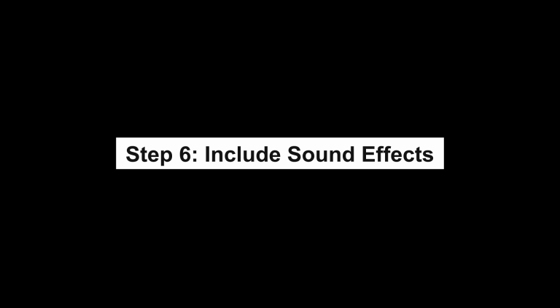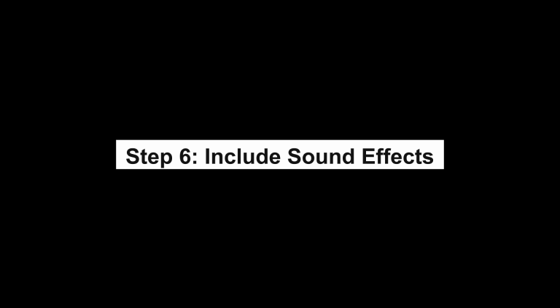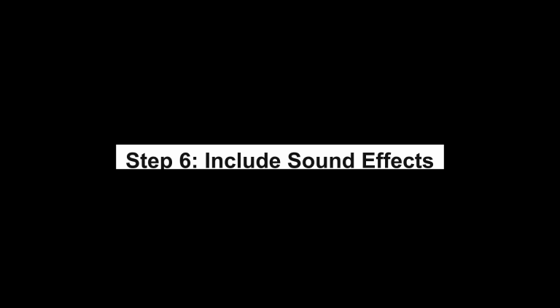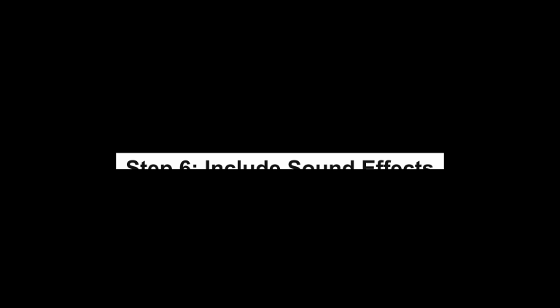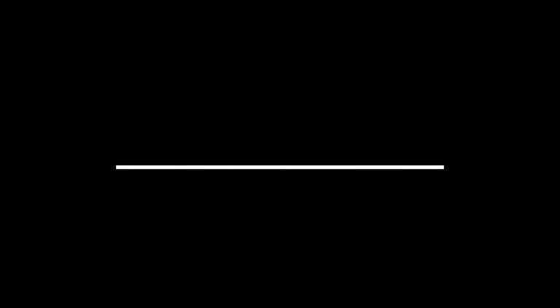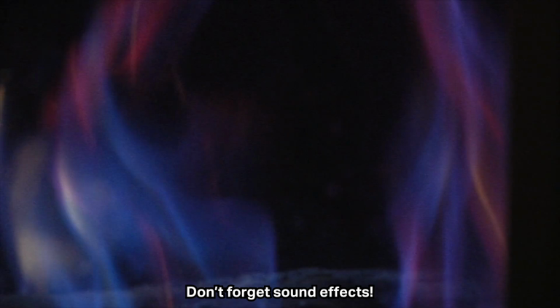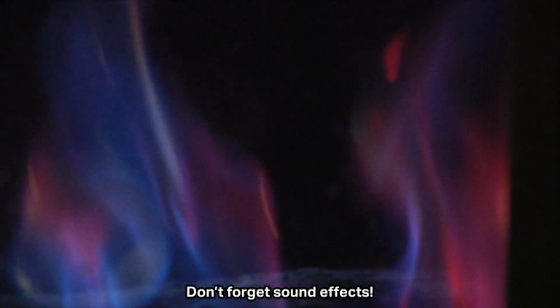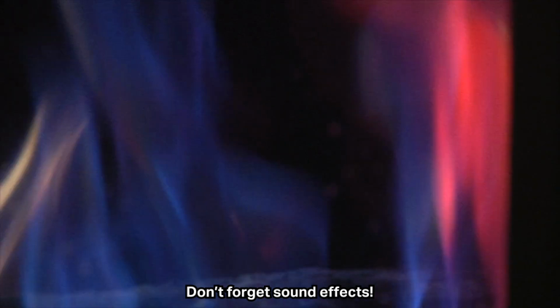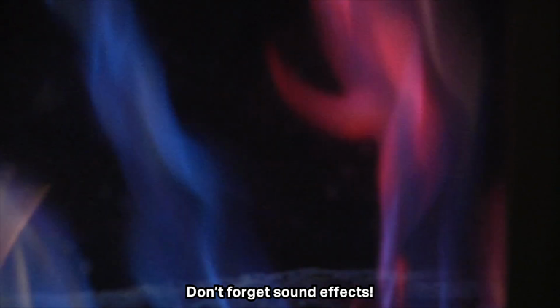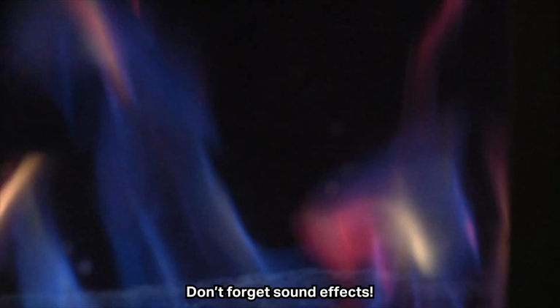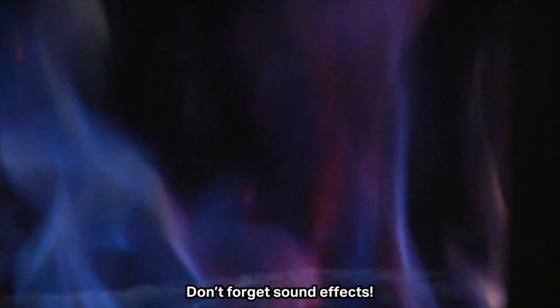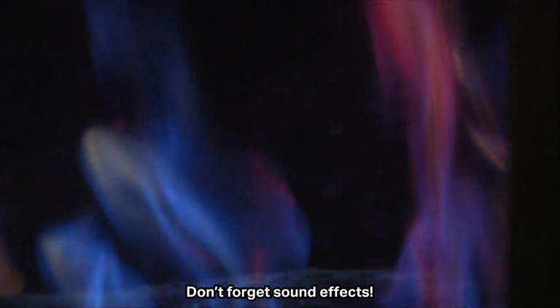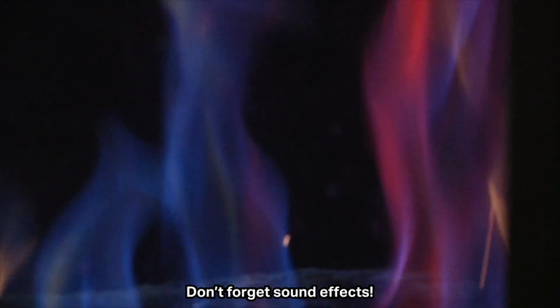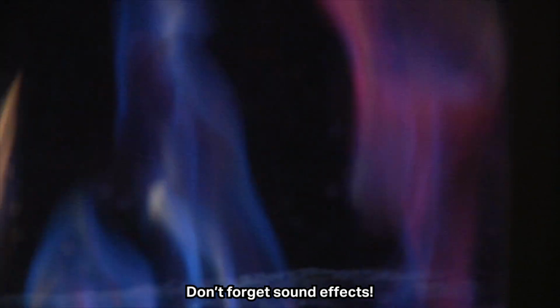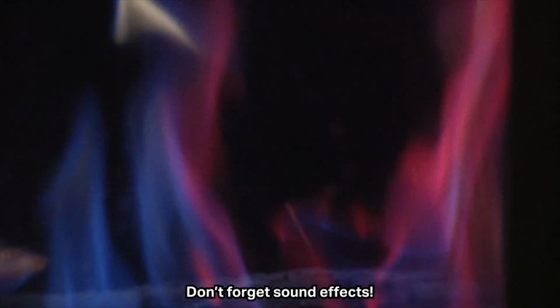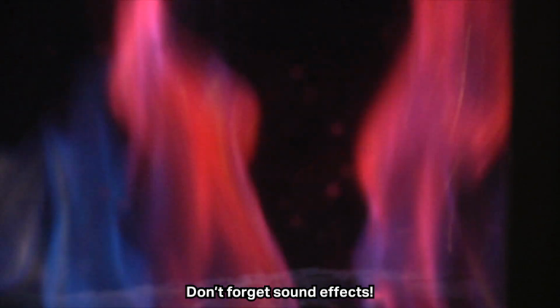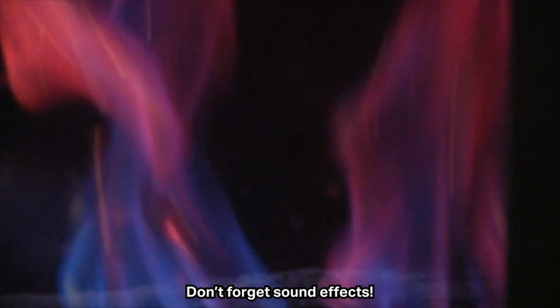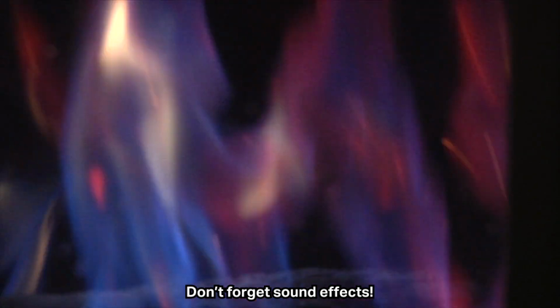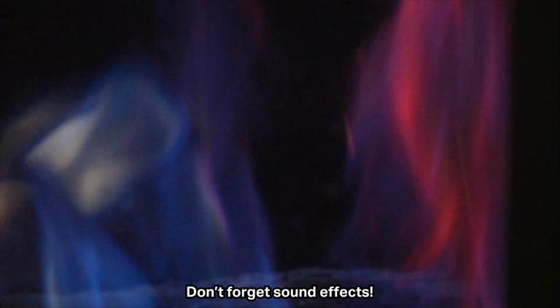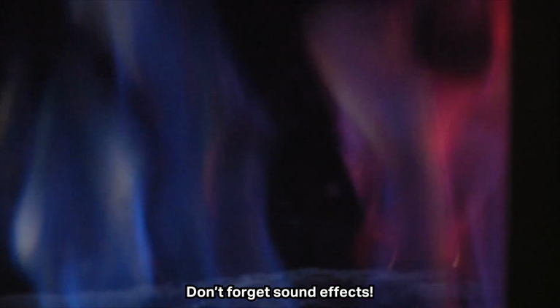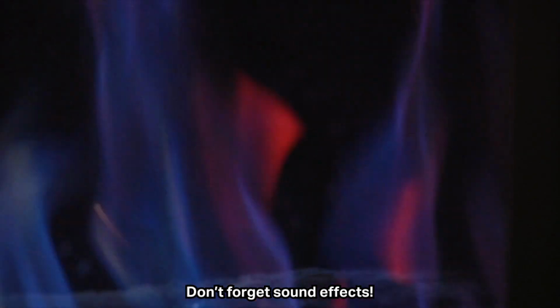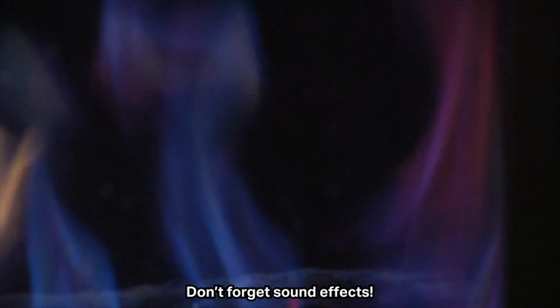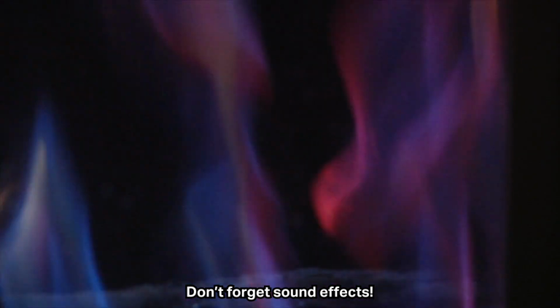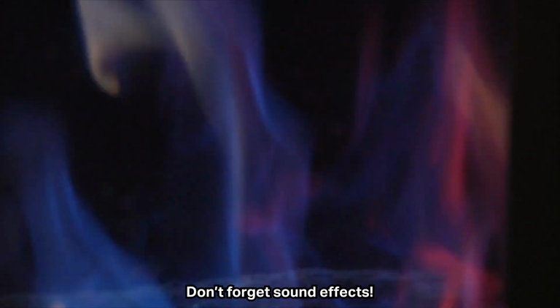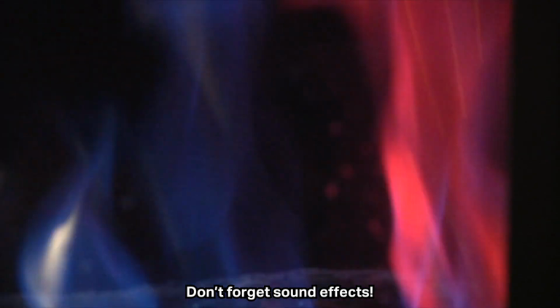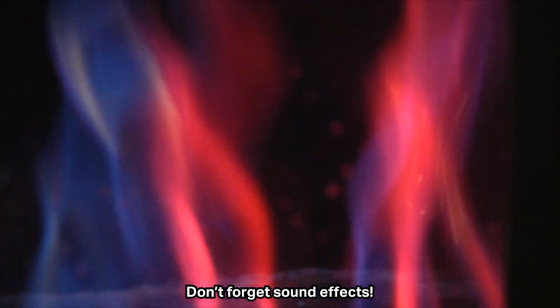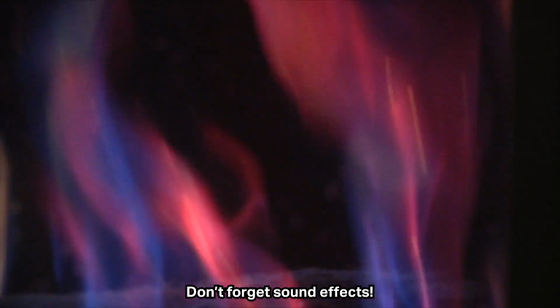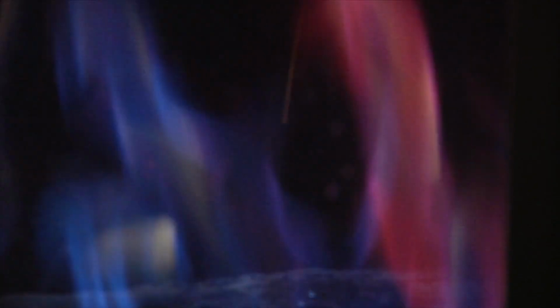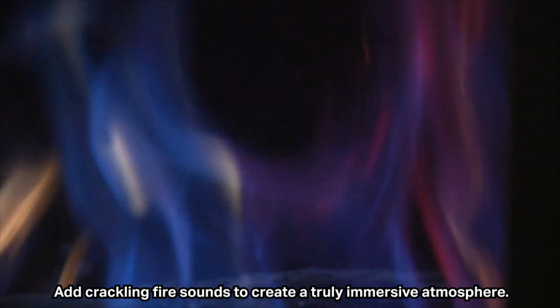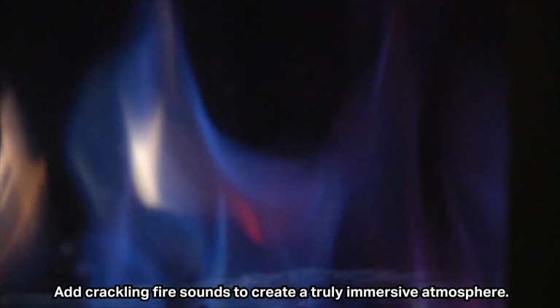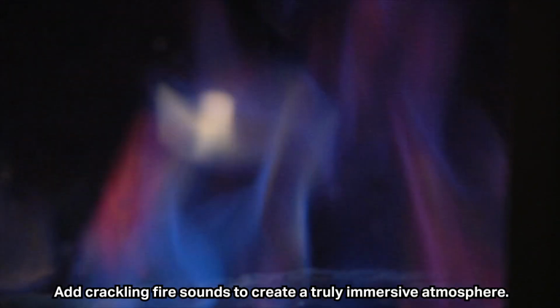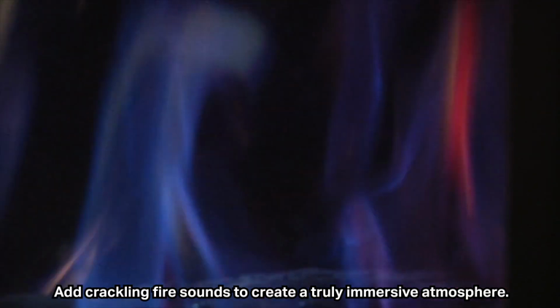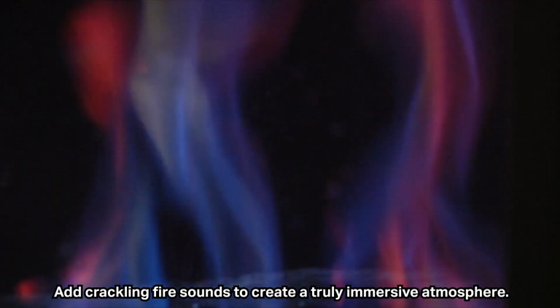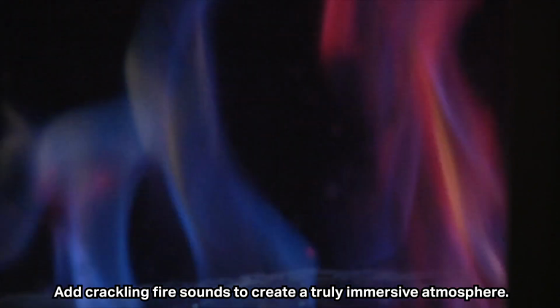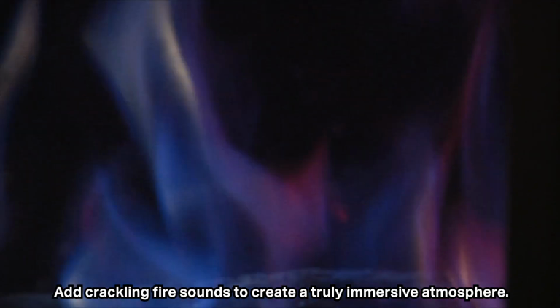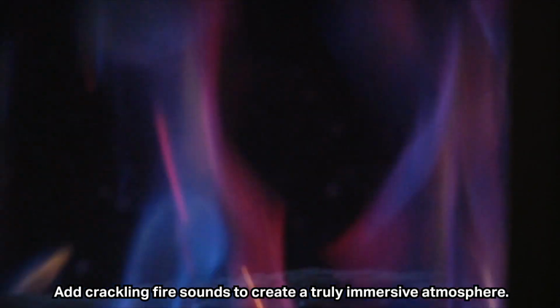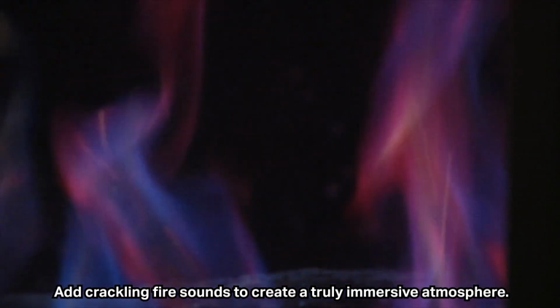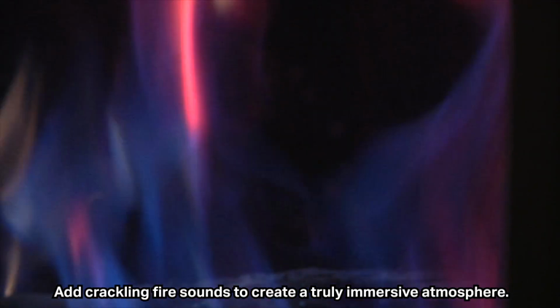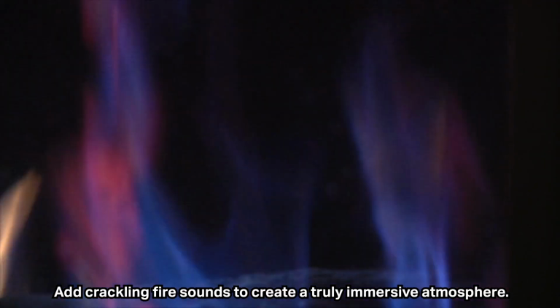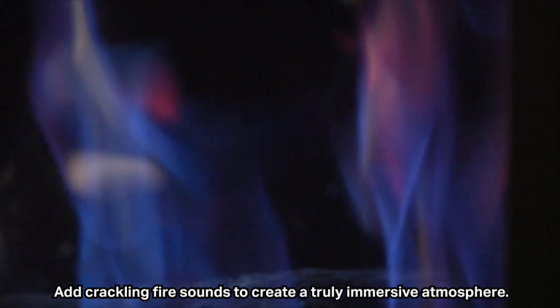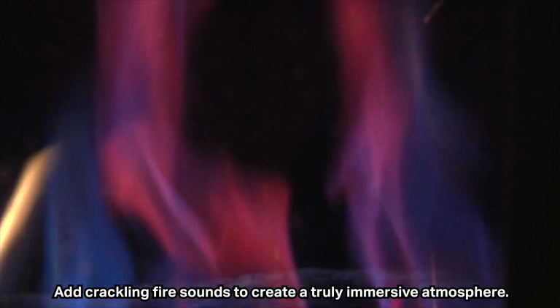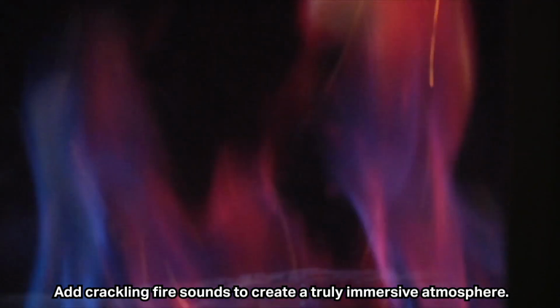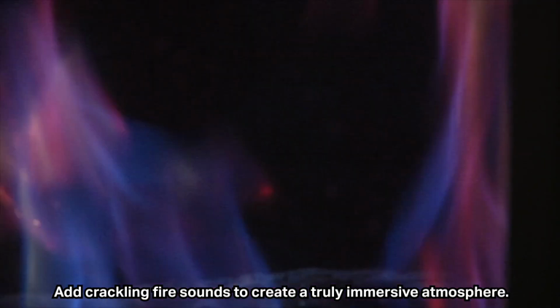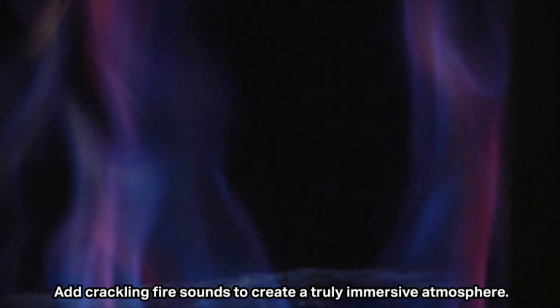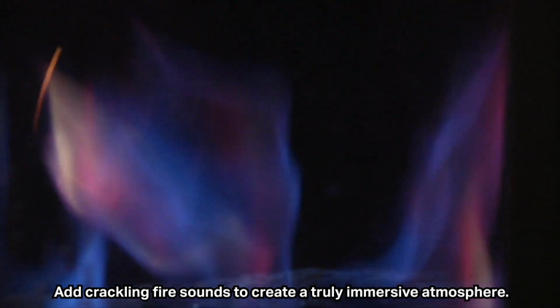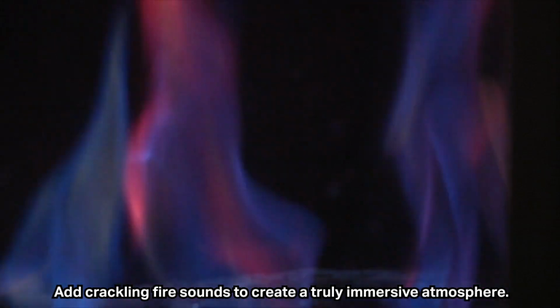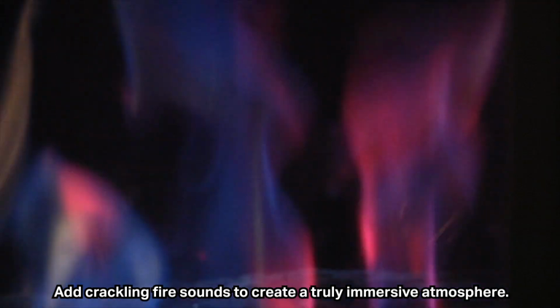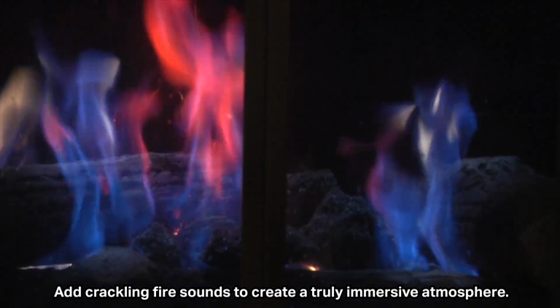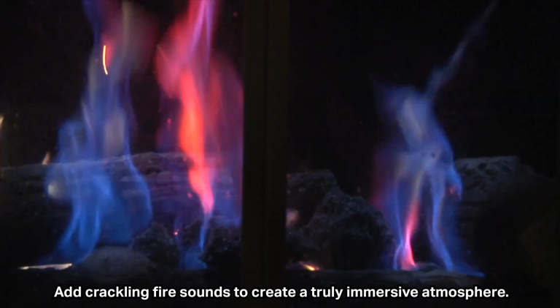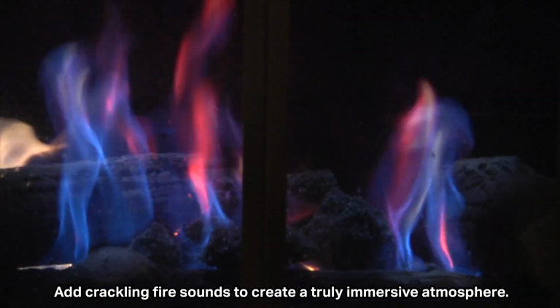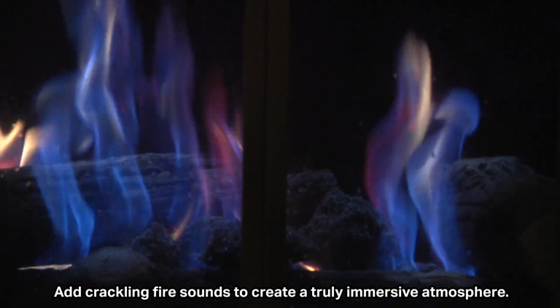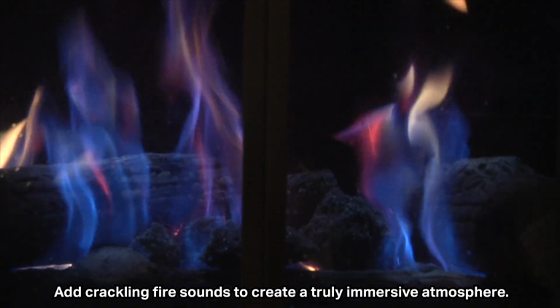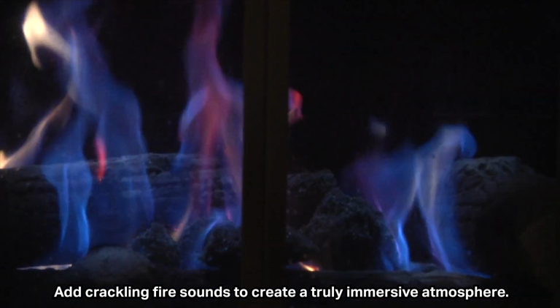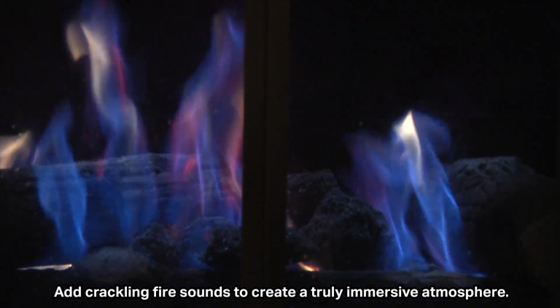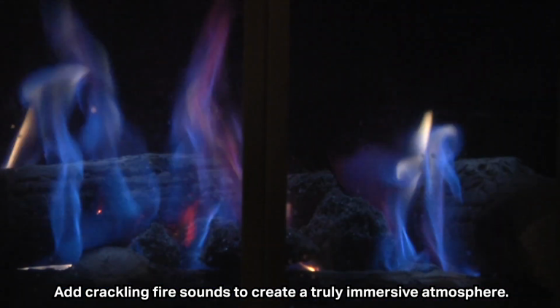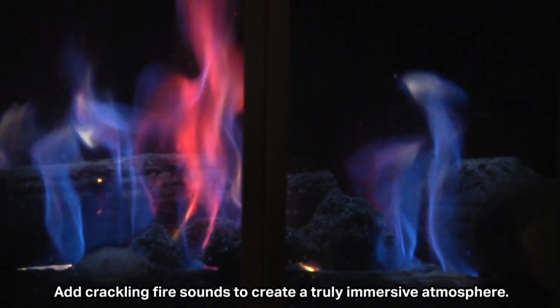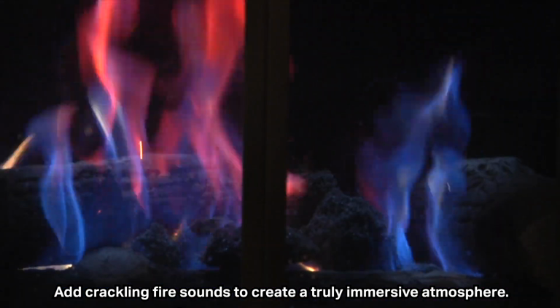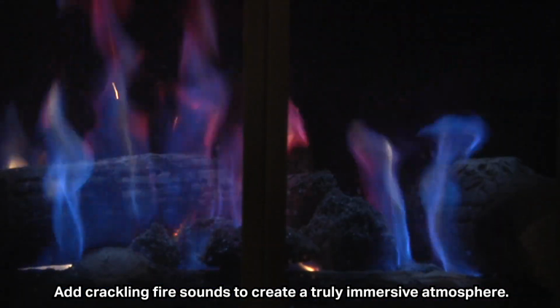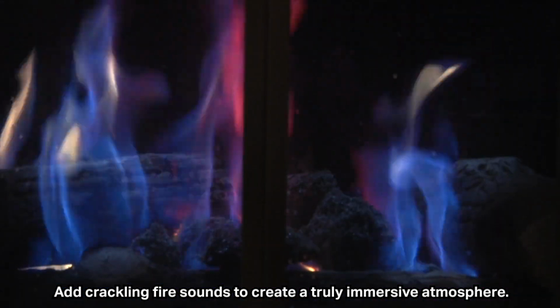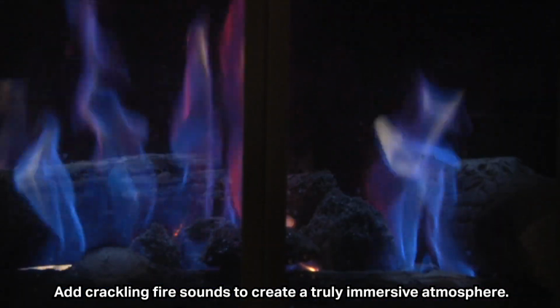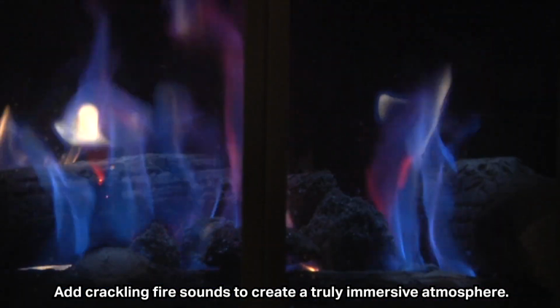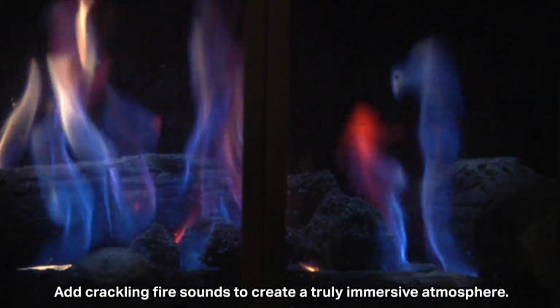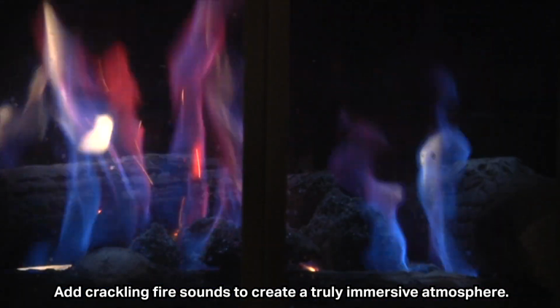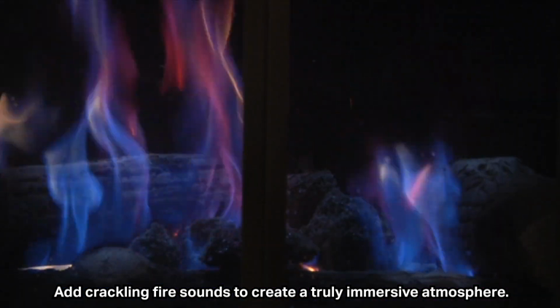Don't forget sound effects. Add crackling fire sounds to create a truly immersive atmosphere.